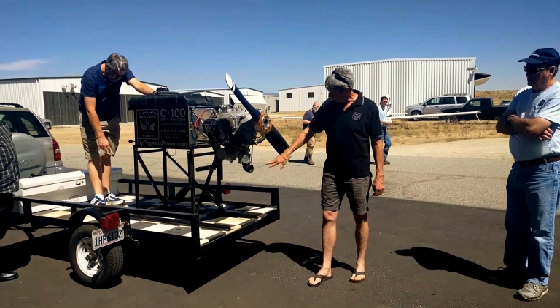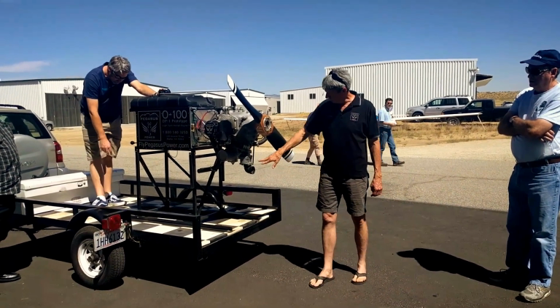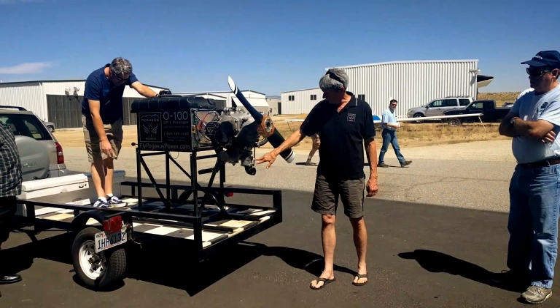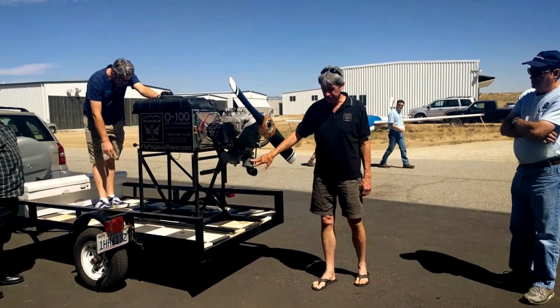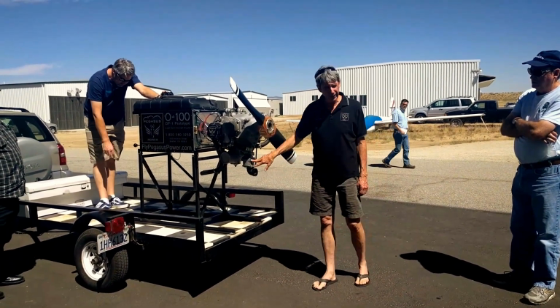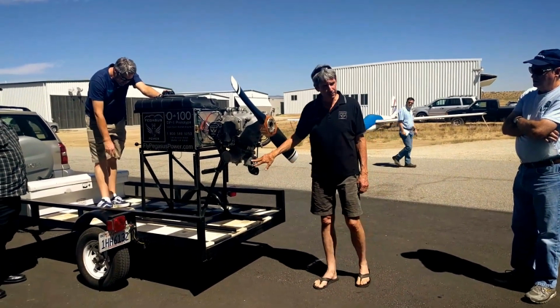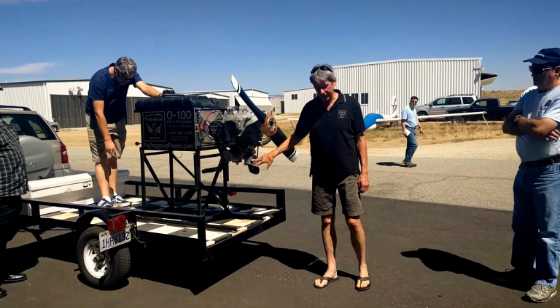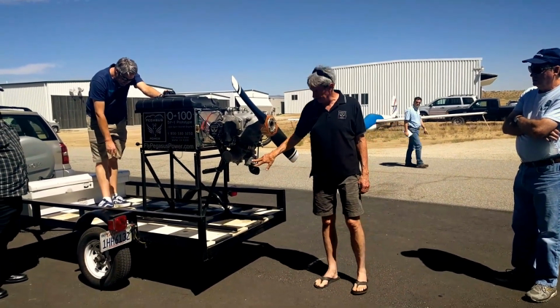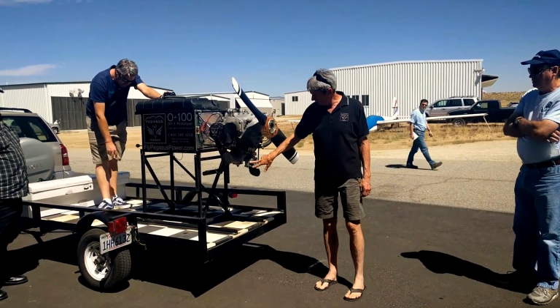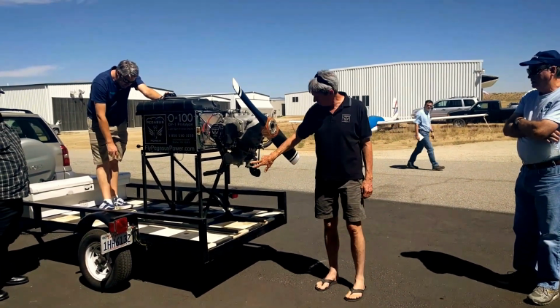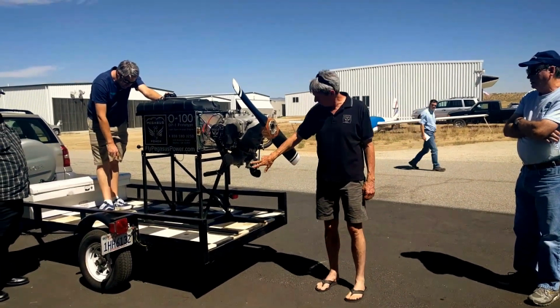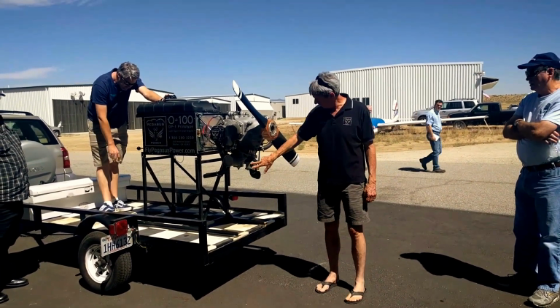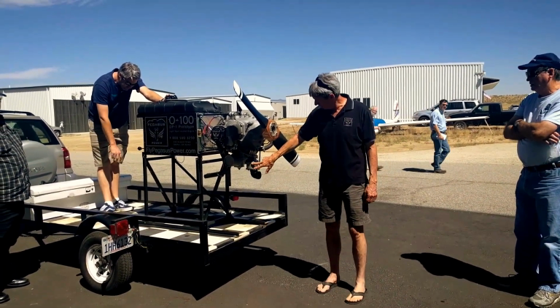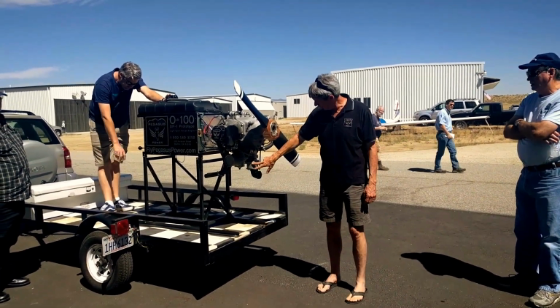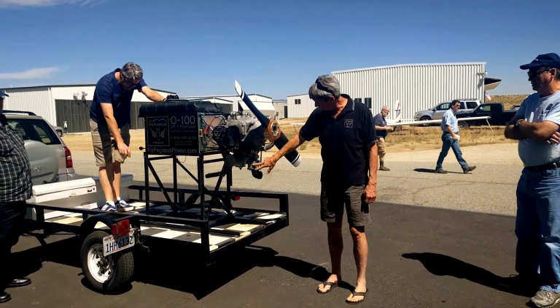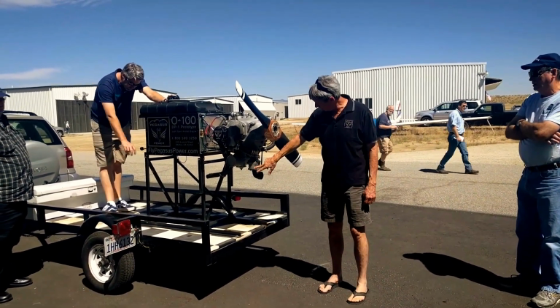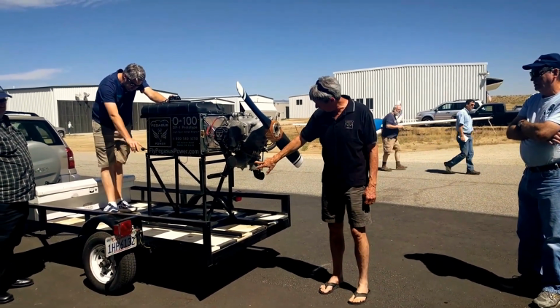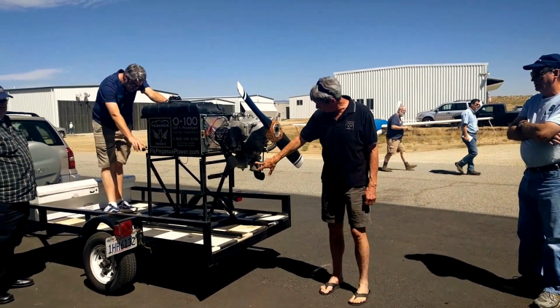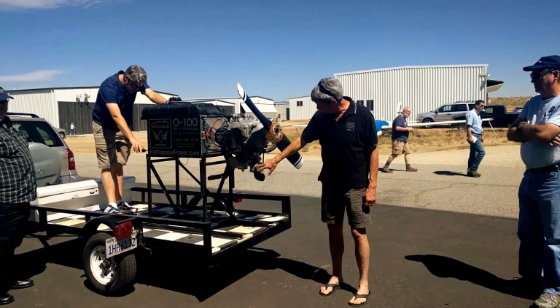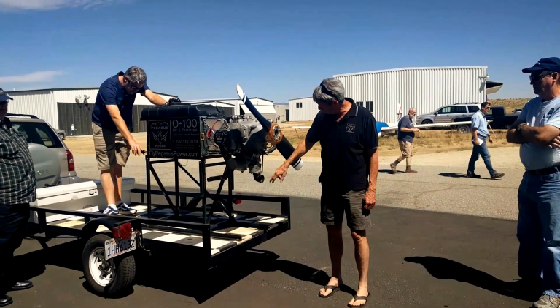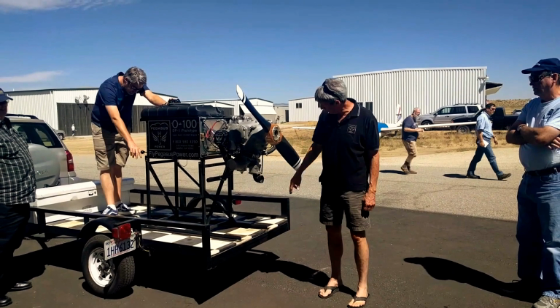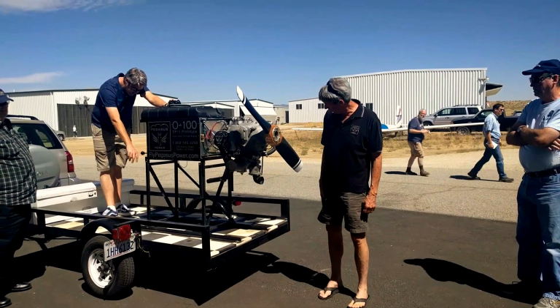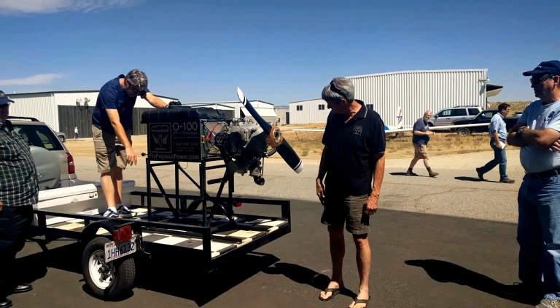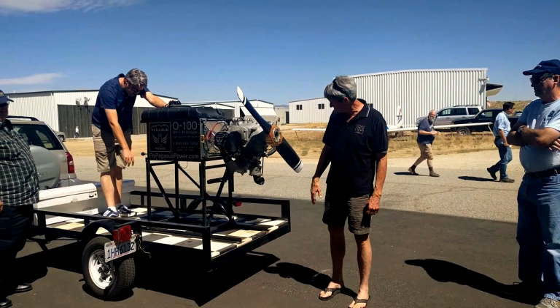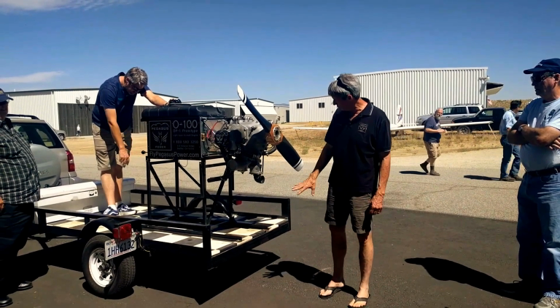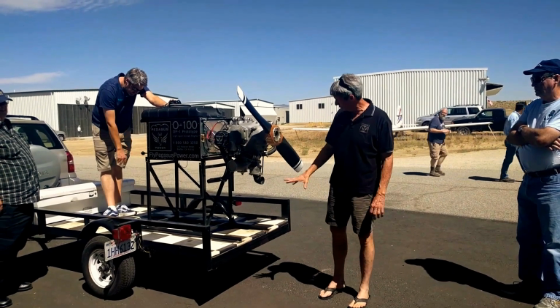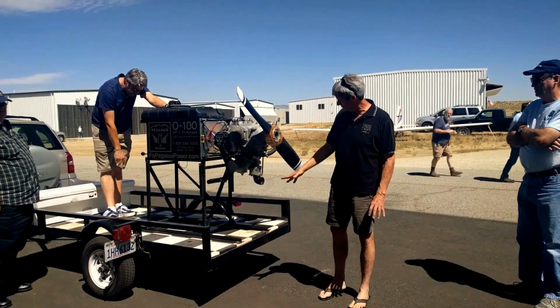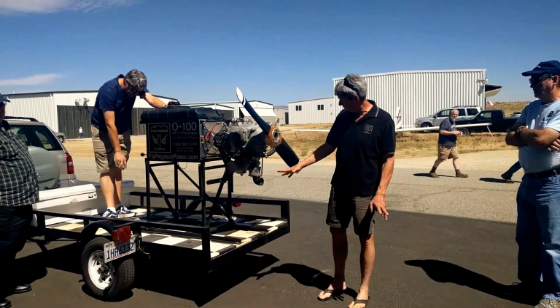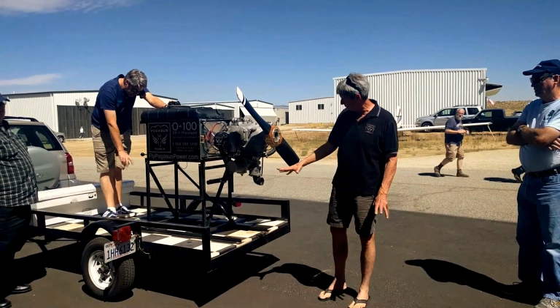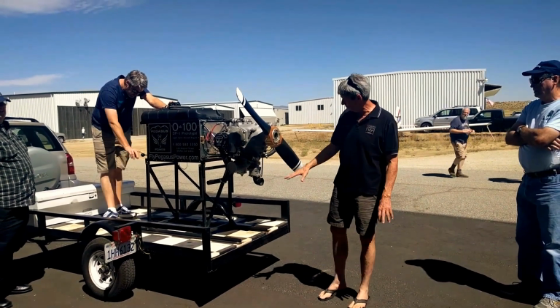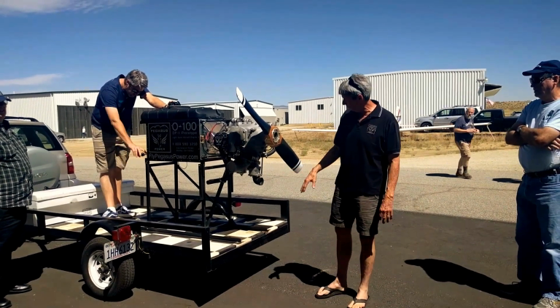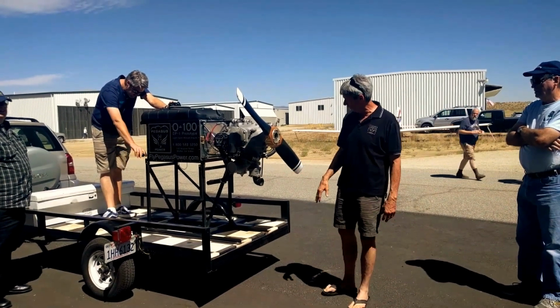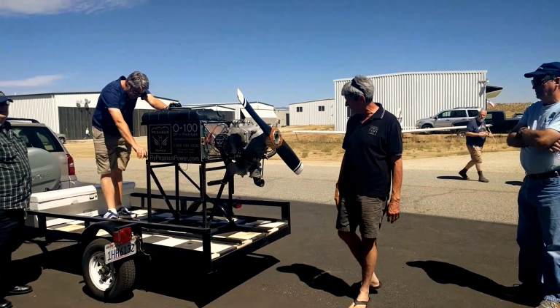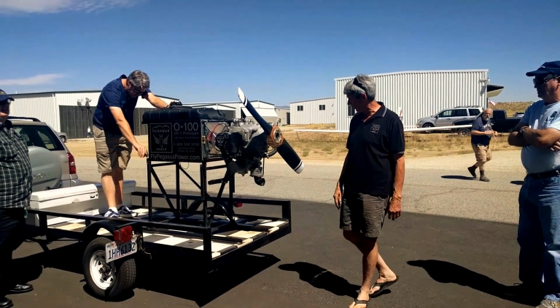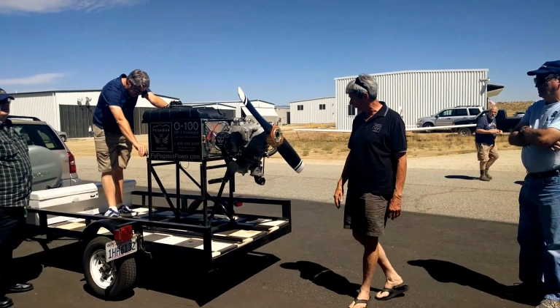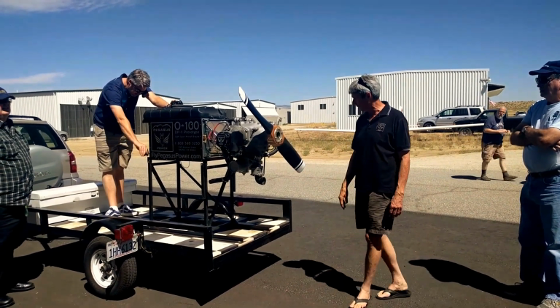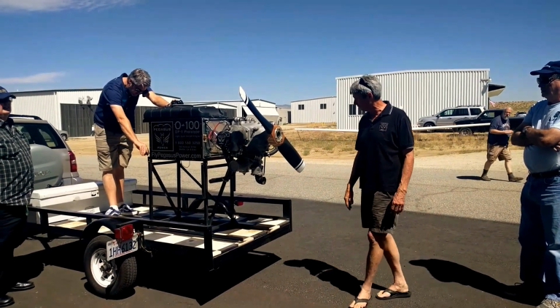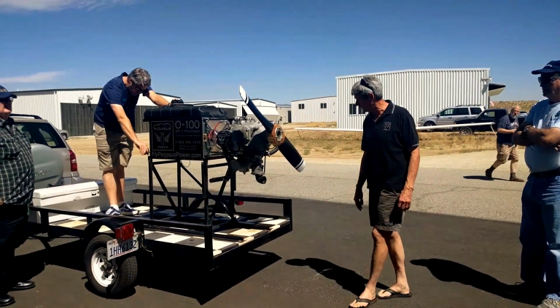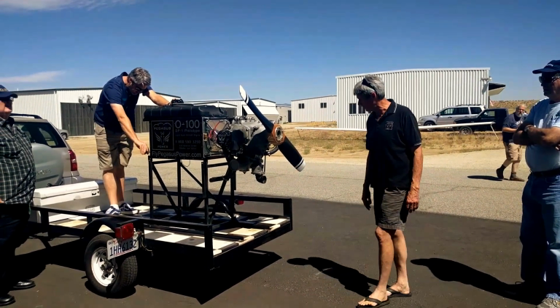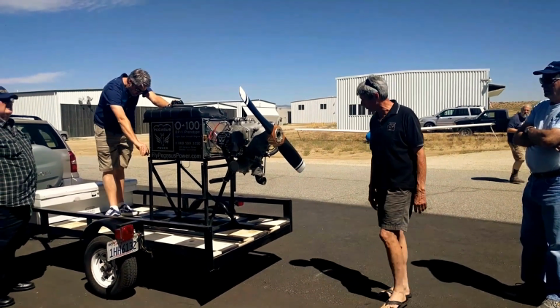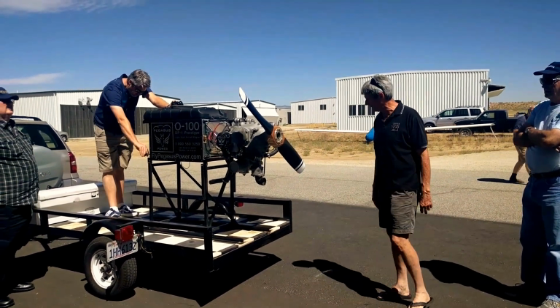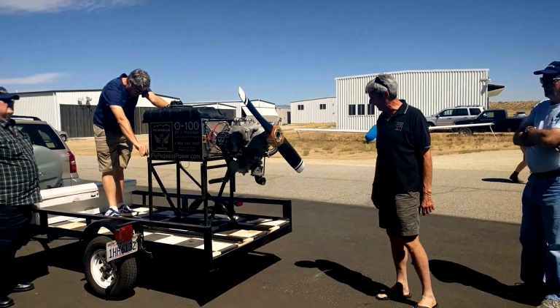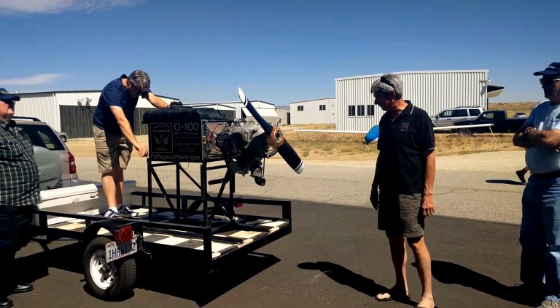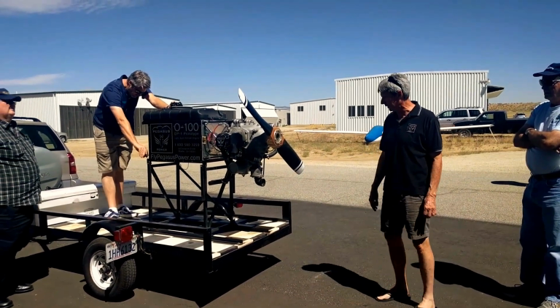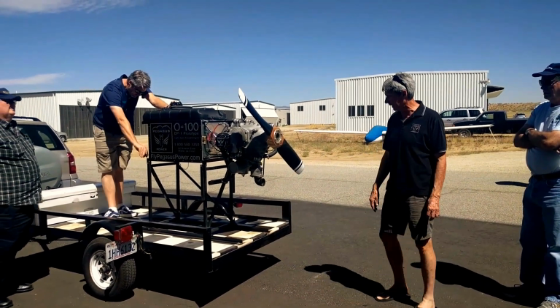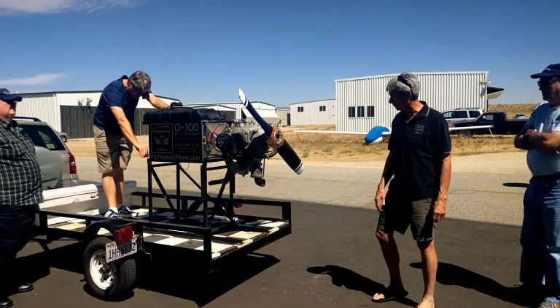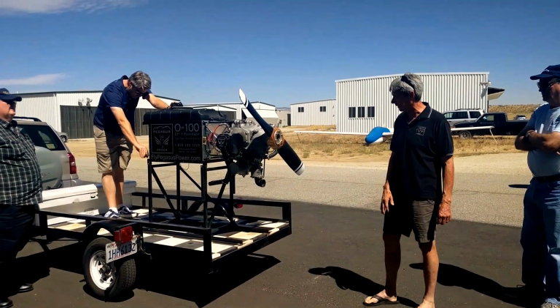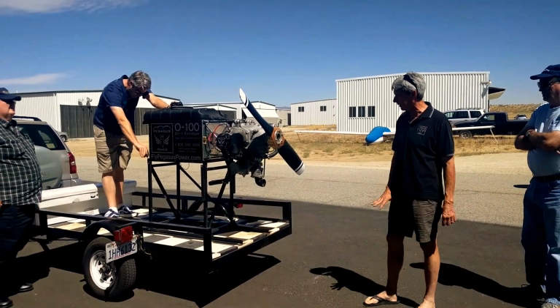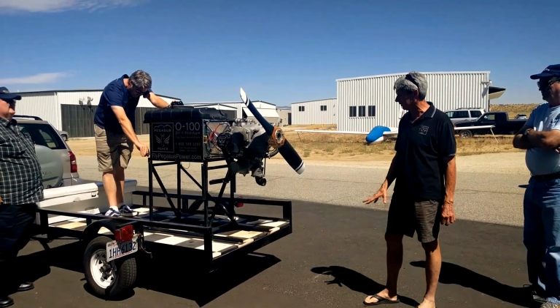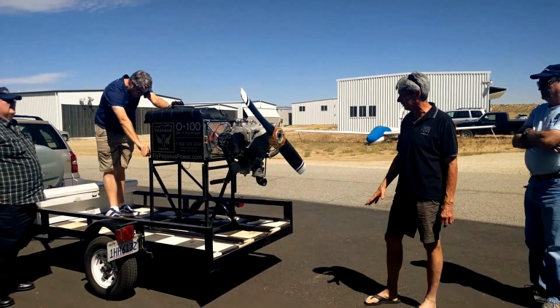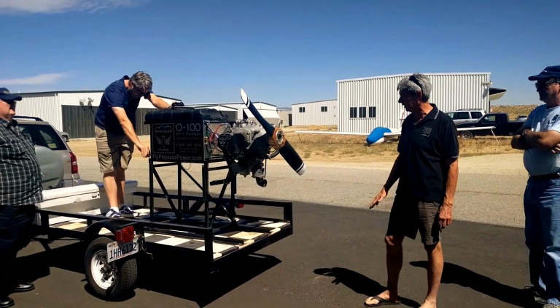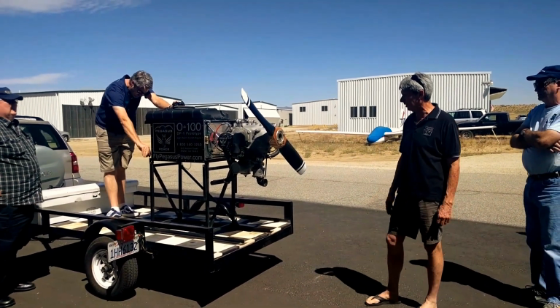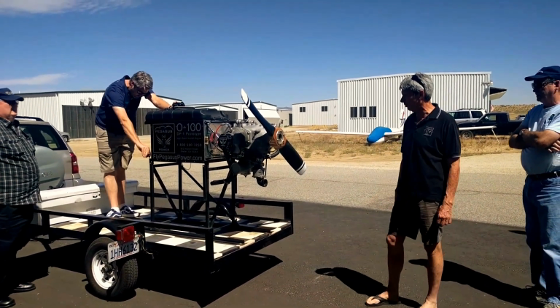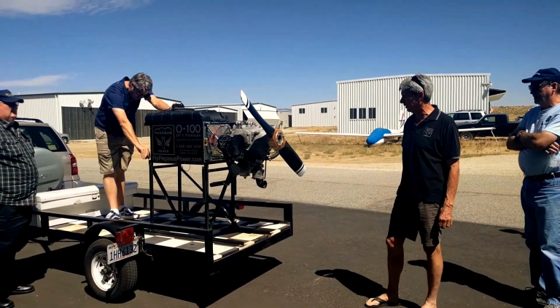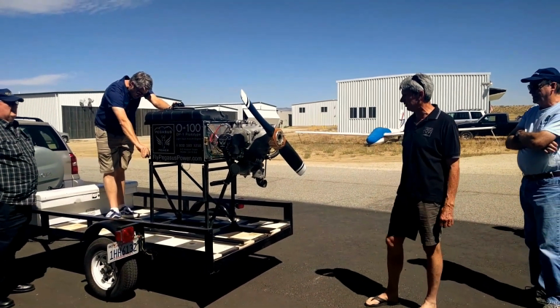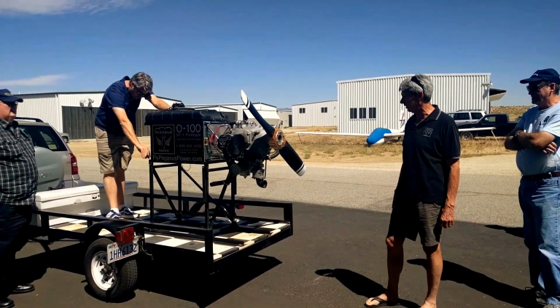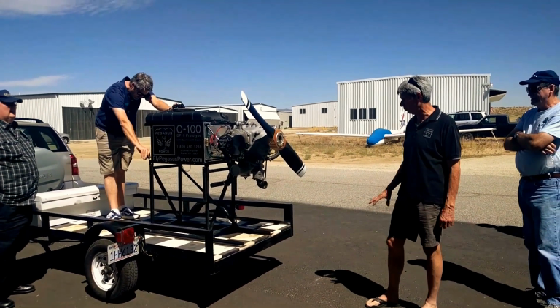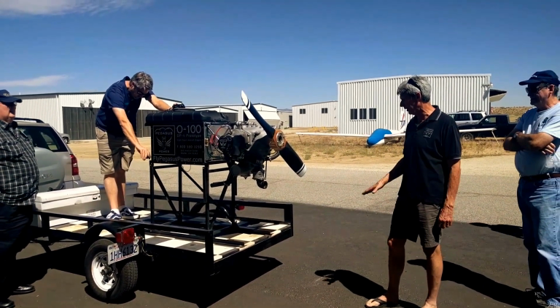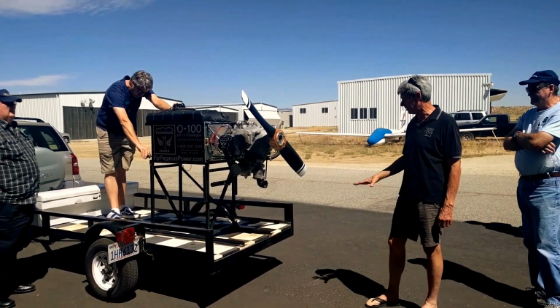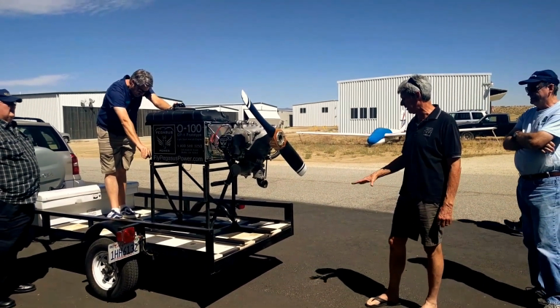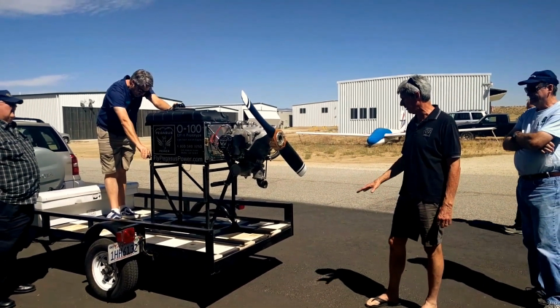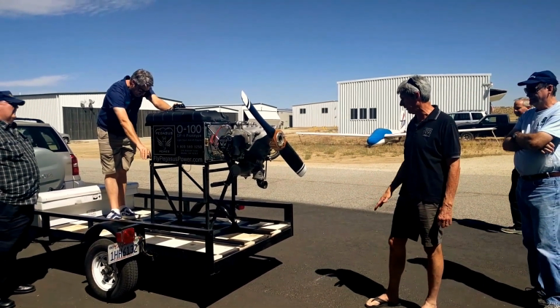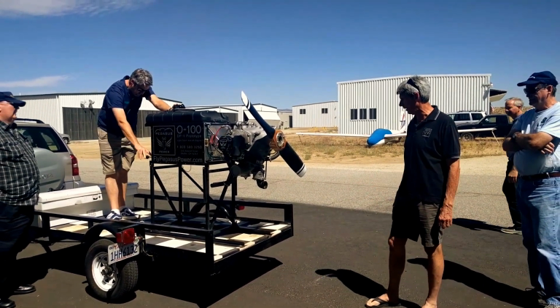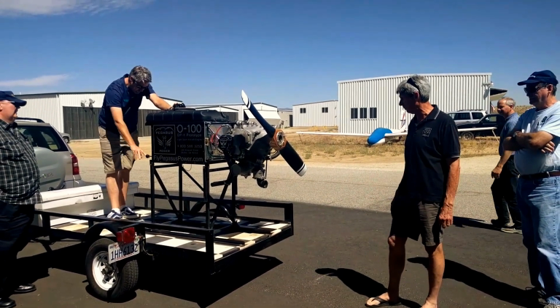This is an MA2 carburetor. It's got no mixture control, so we fuss with the mixture a little bit, but it runs a little rich here and there.